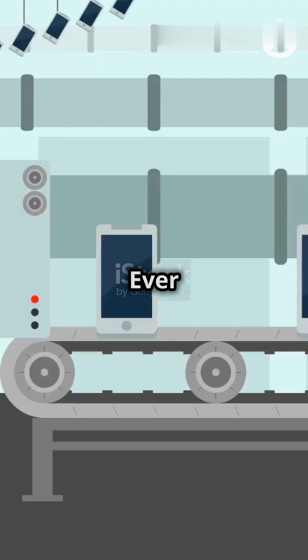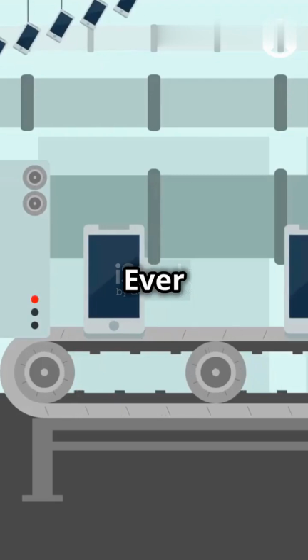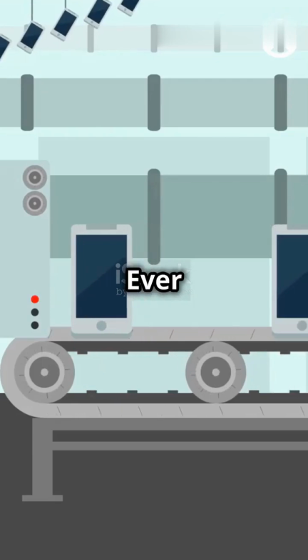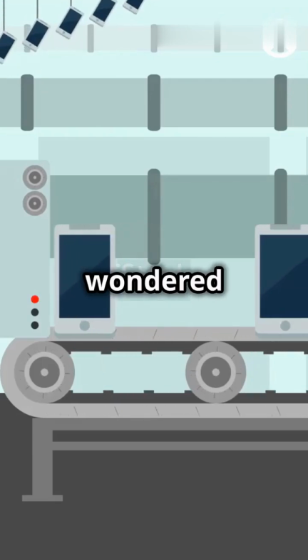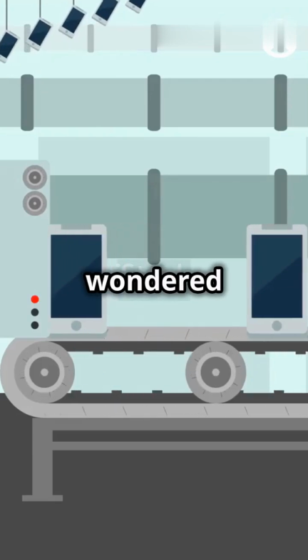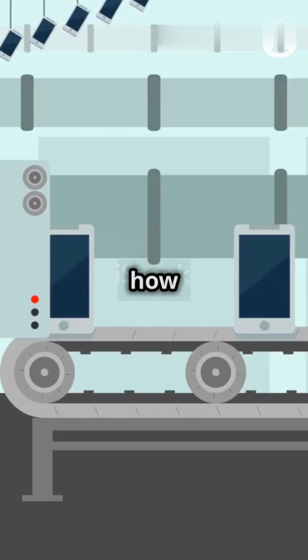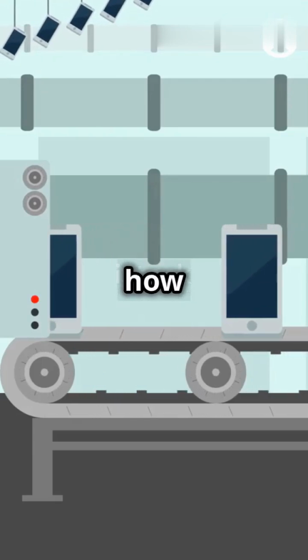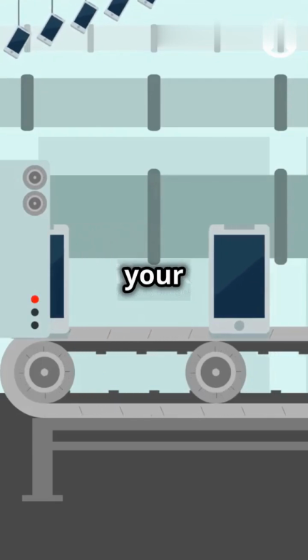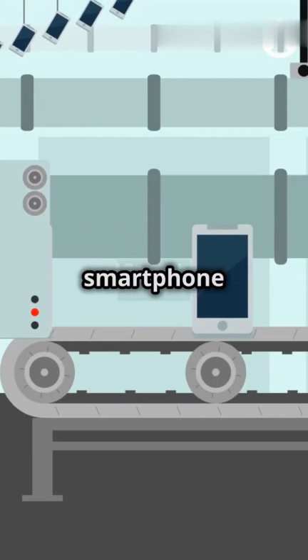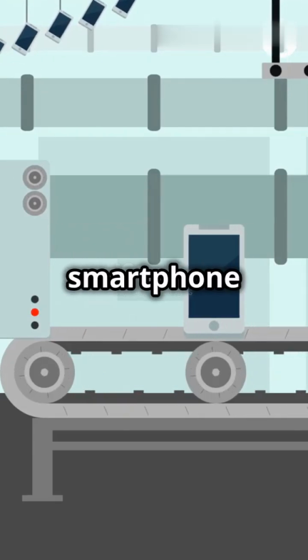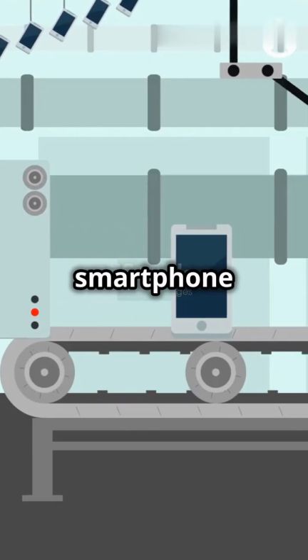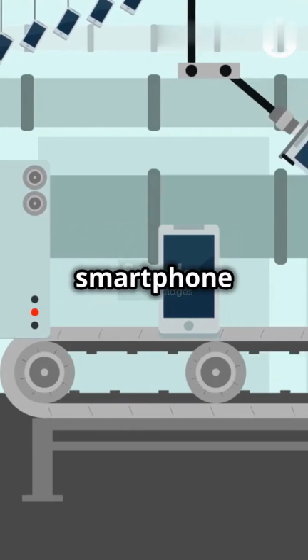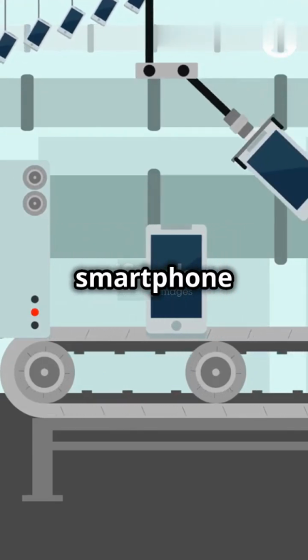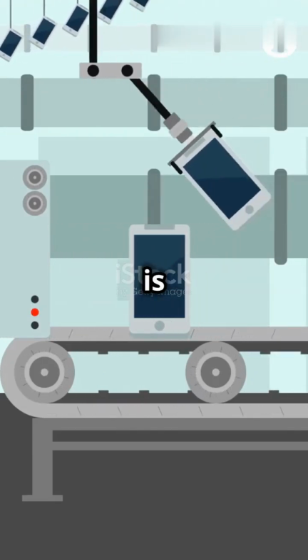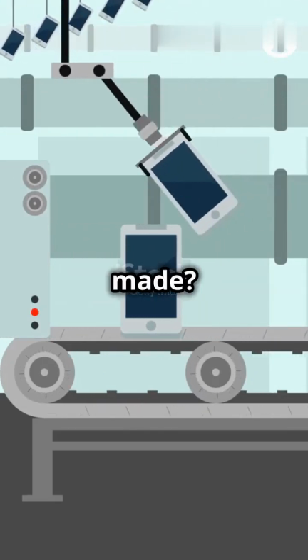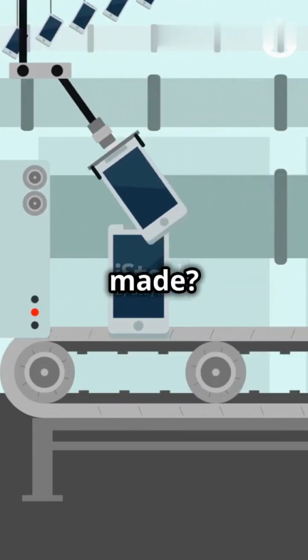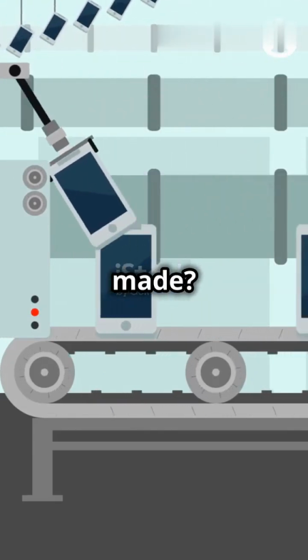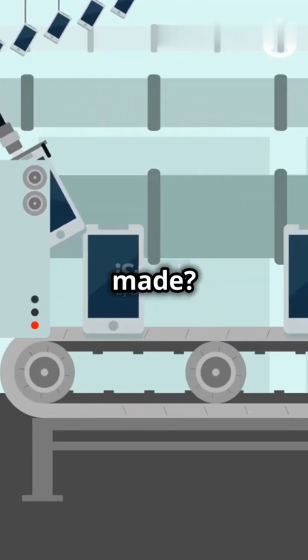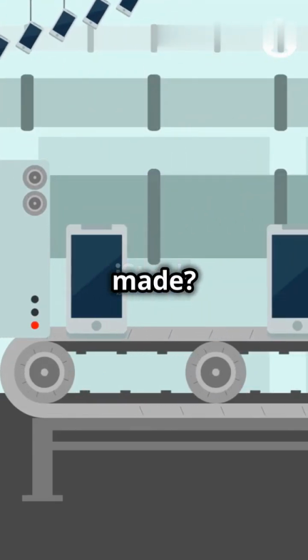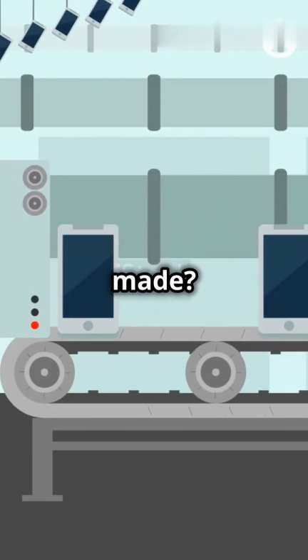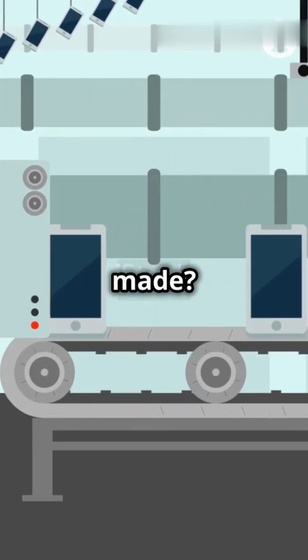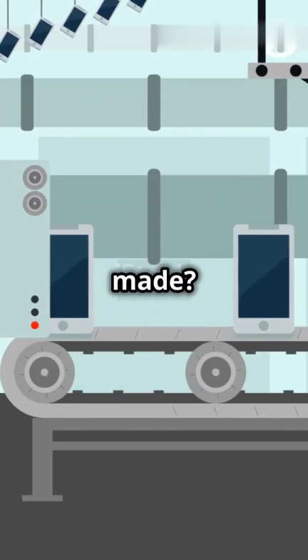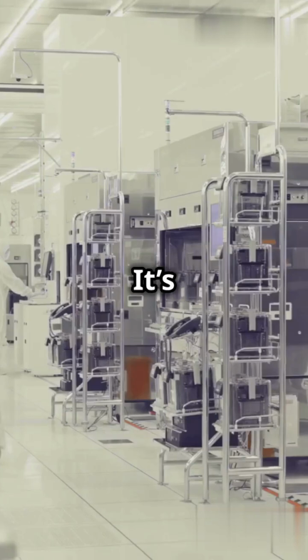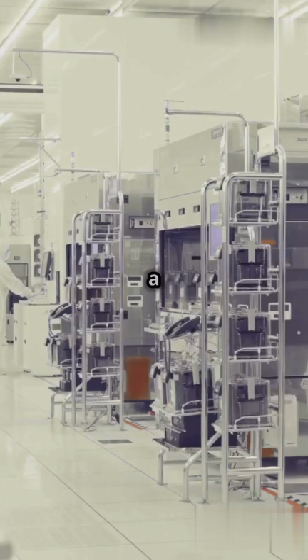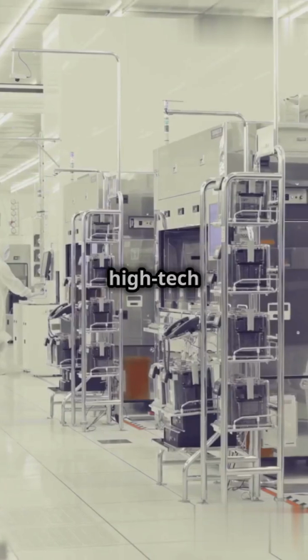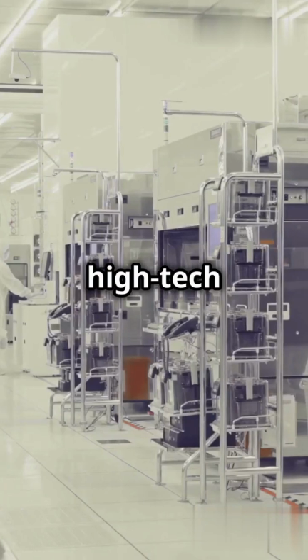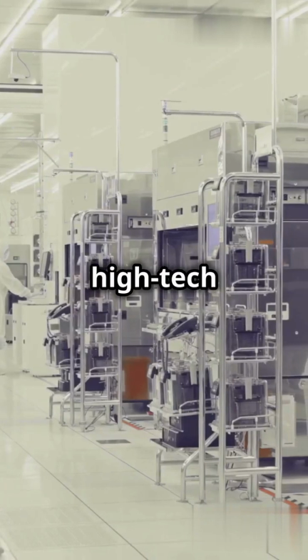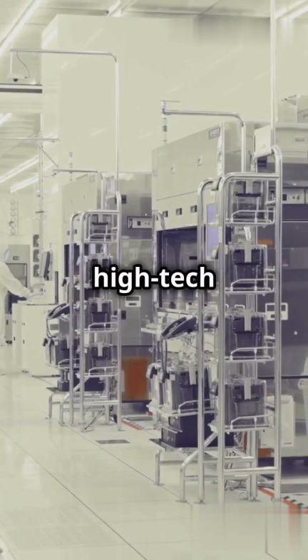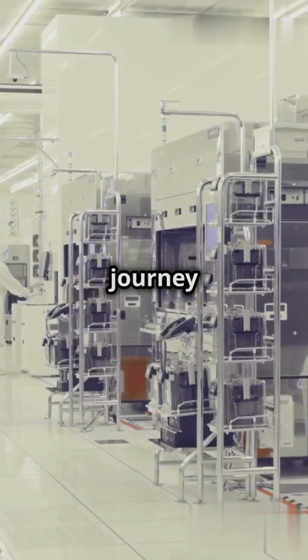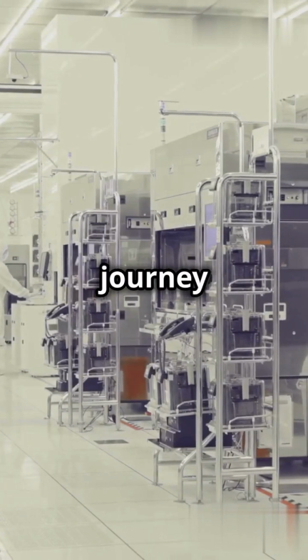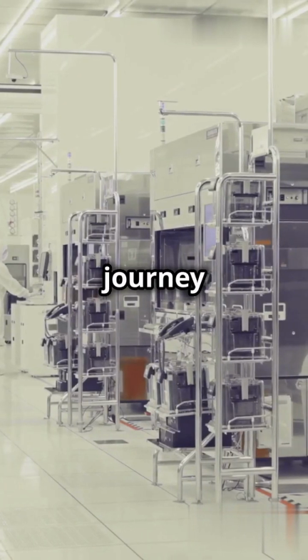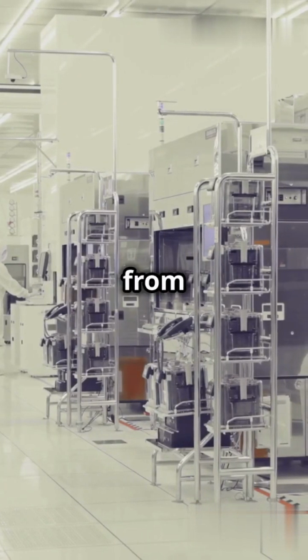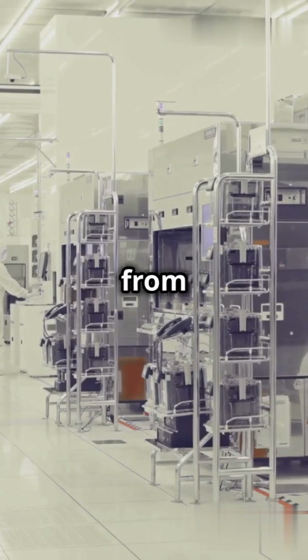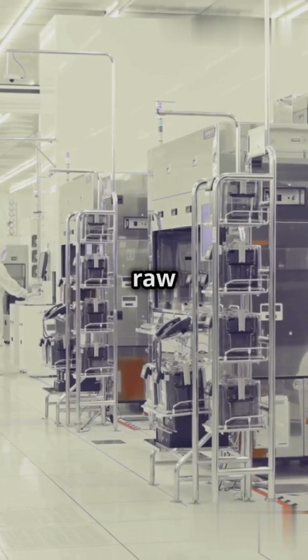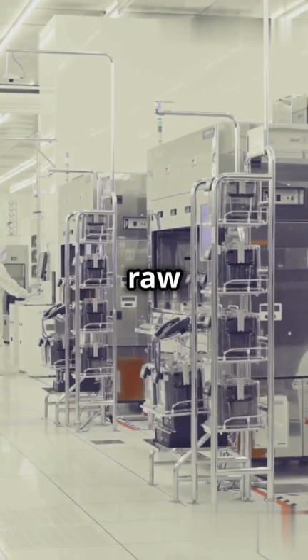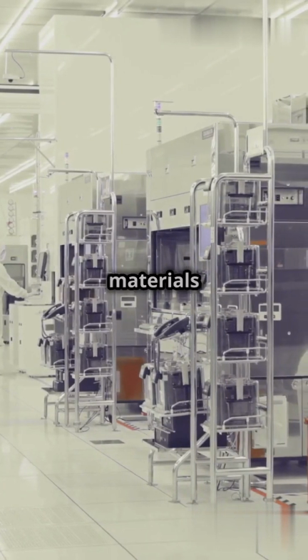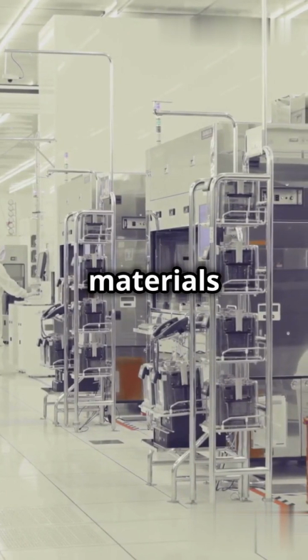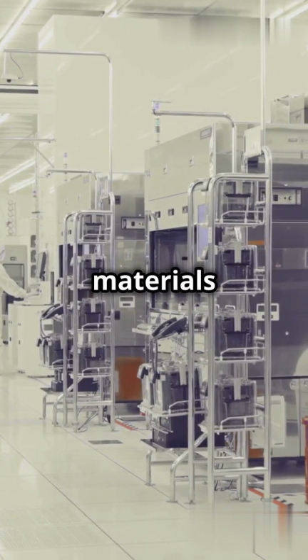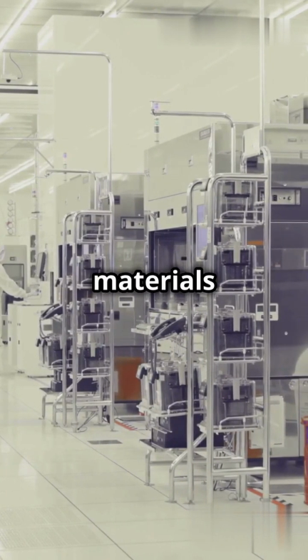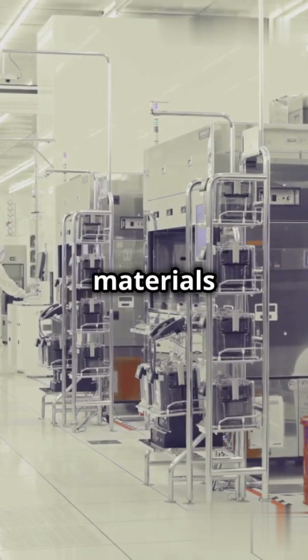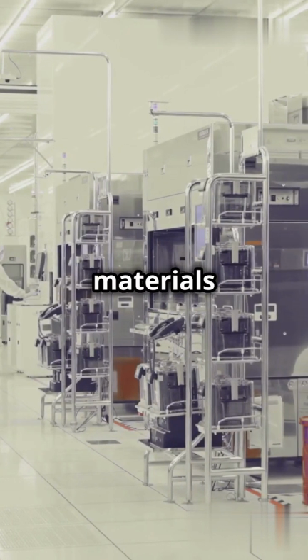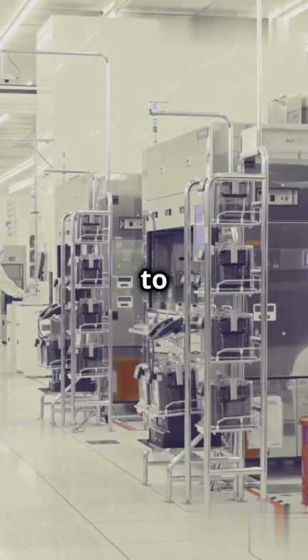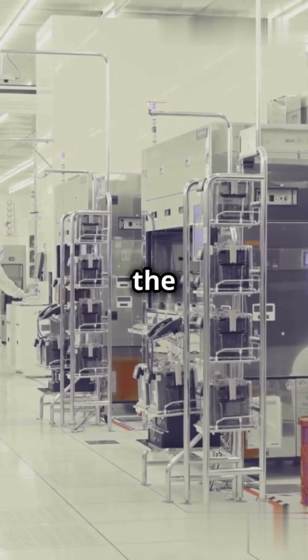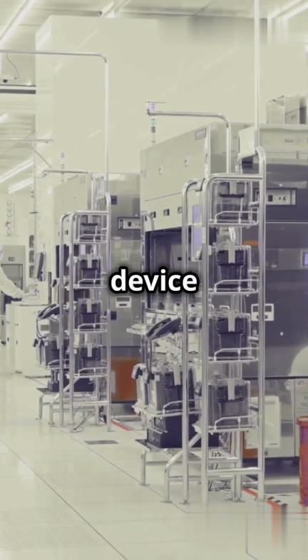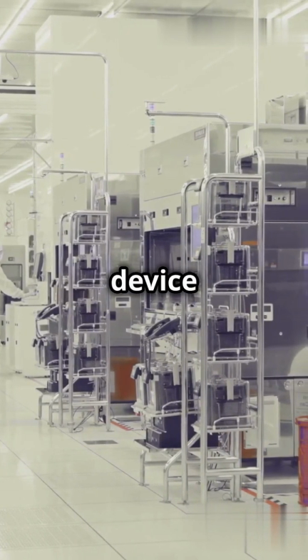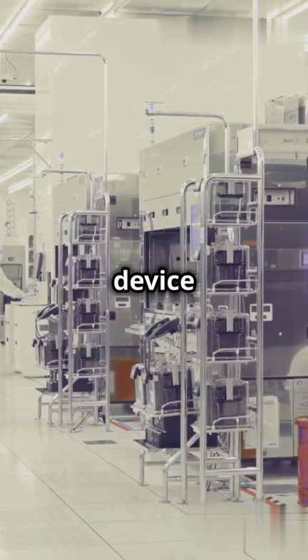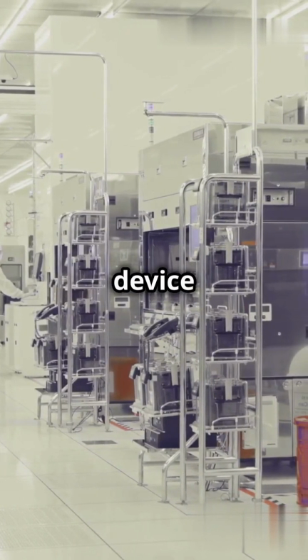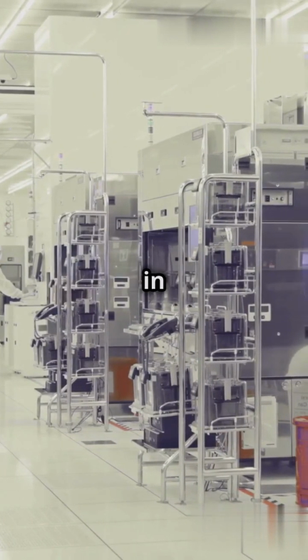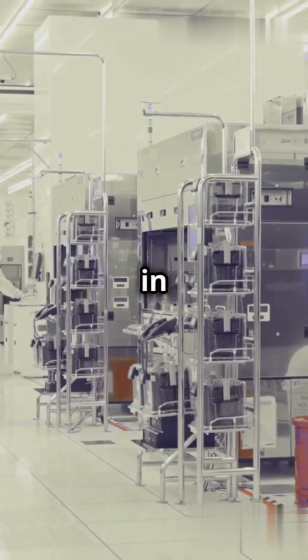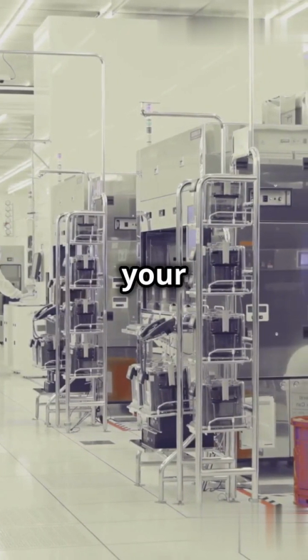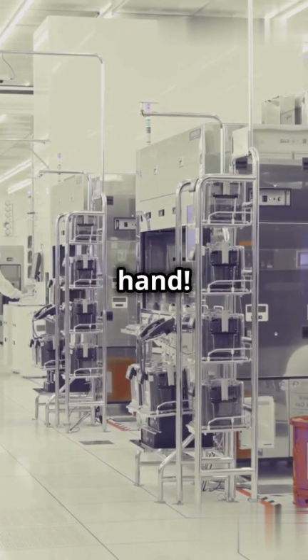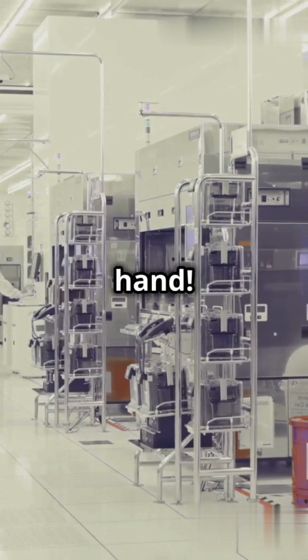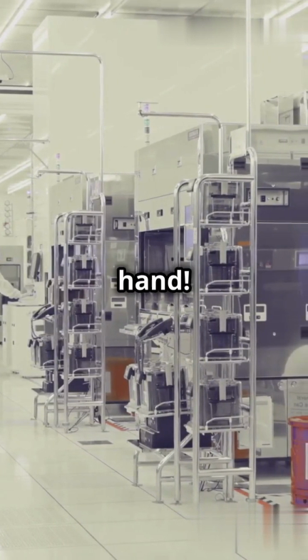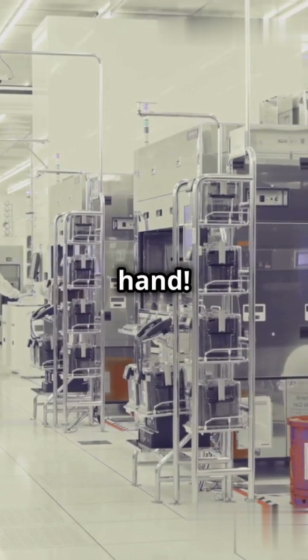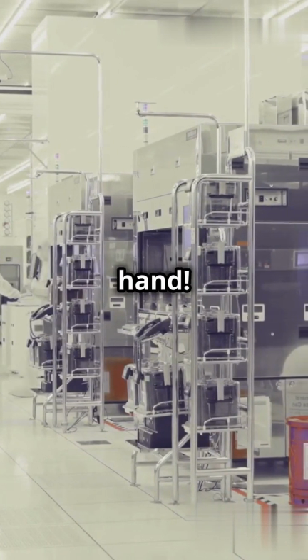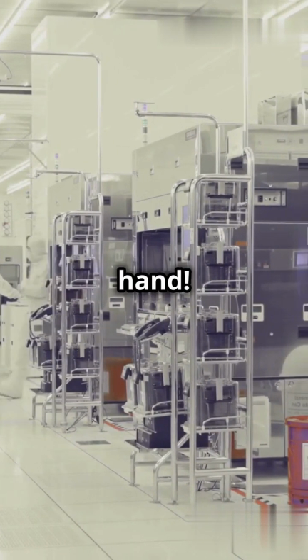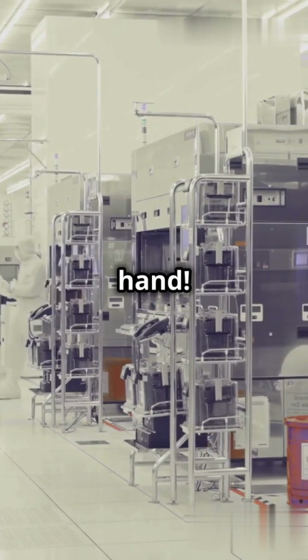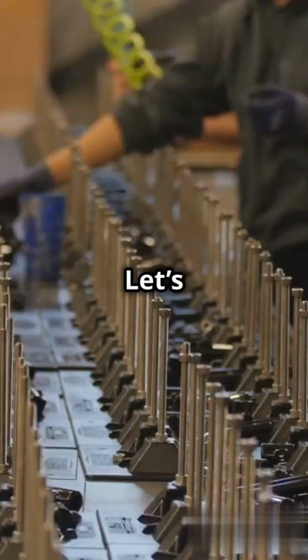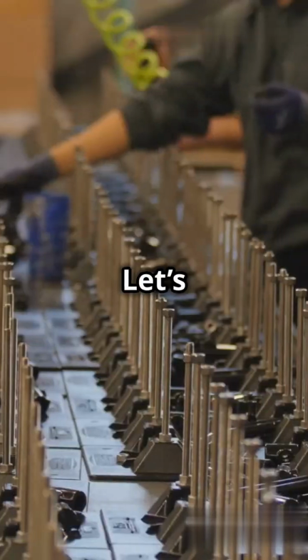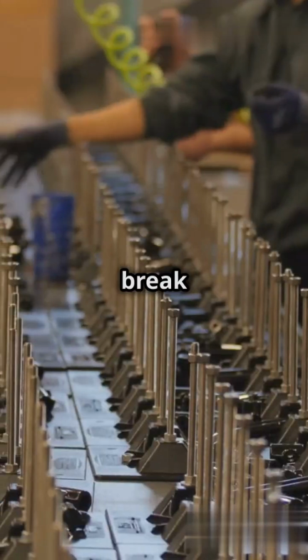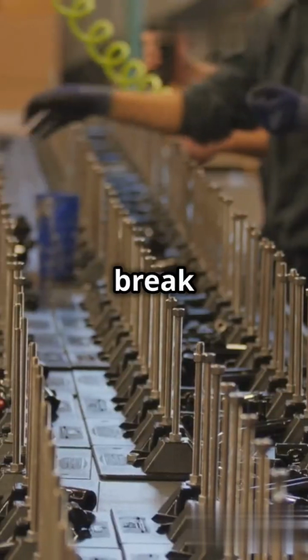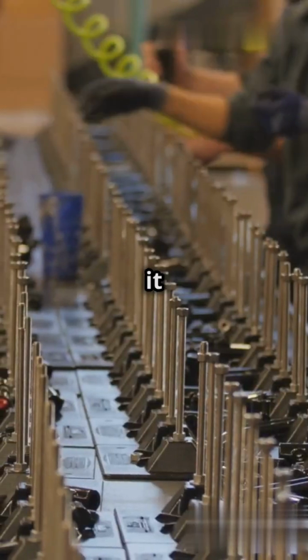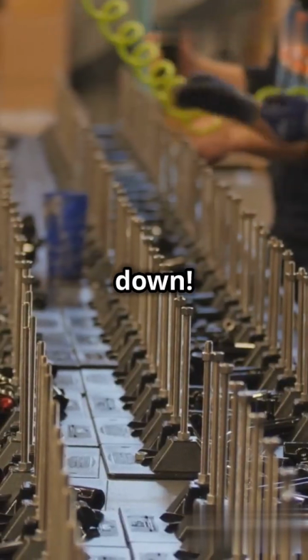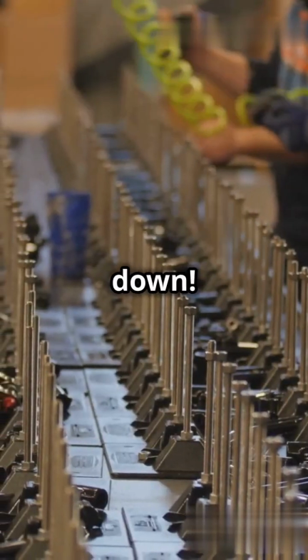Ever wondered how your smartphone is made? It's a high-tech journey from raw materials to the device in your hand. Let's break it down.